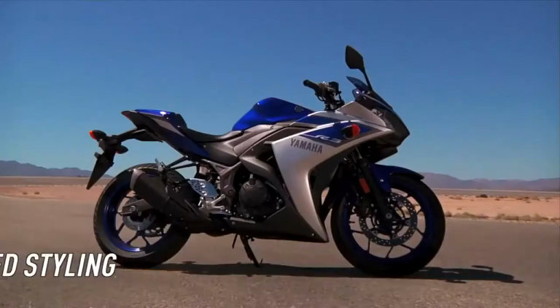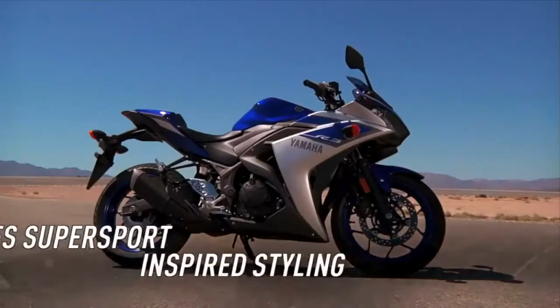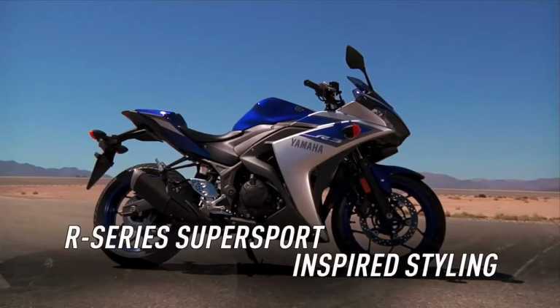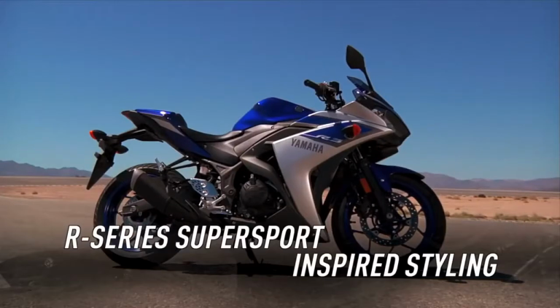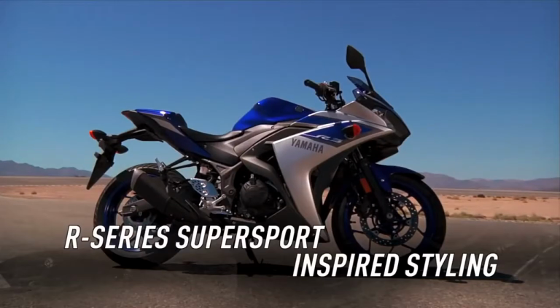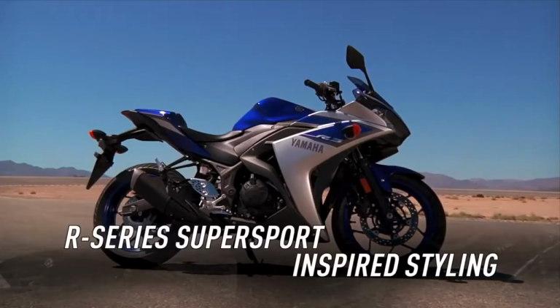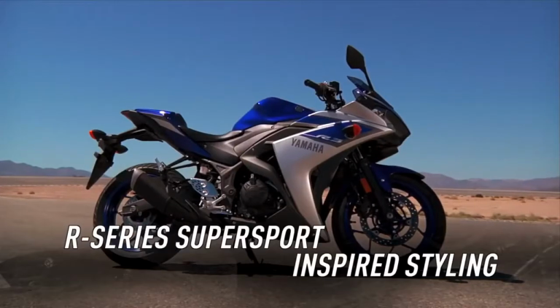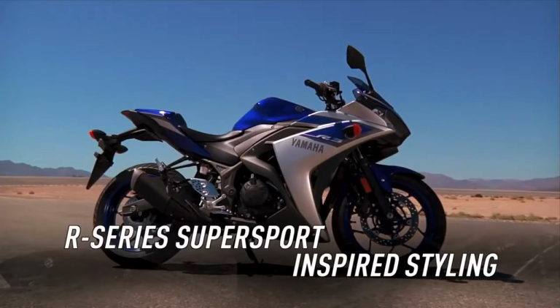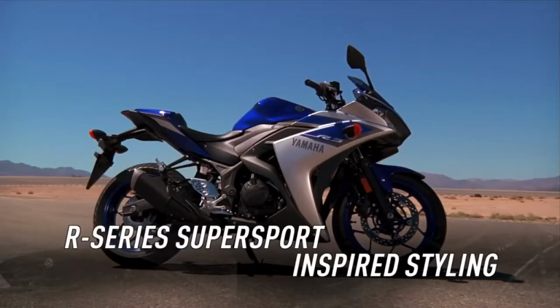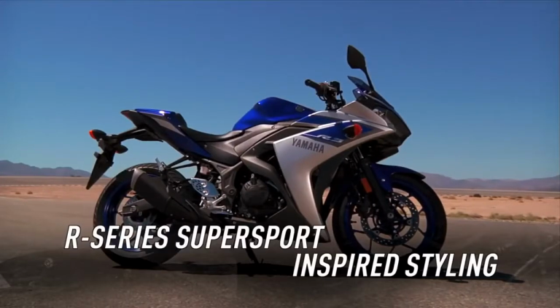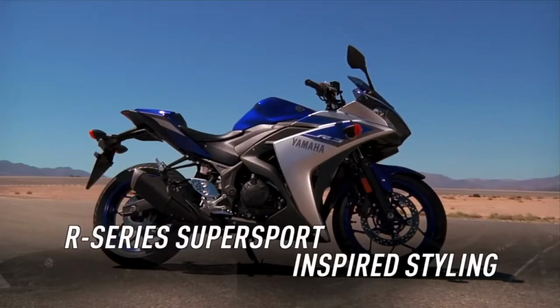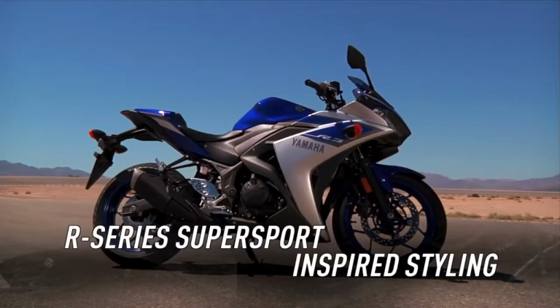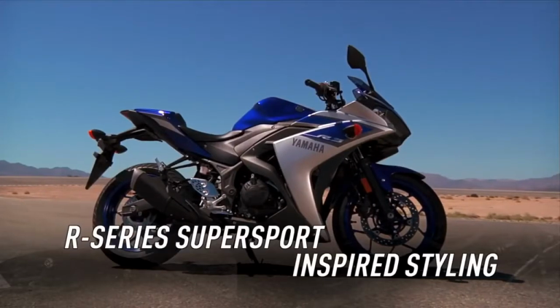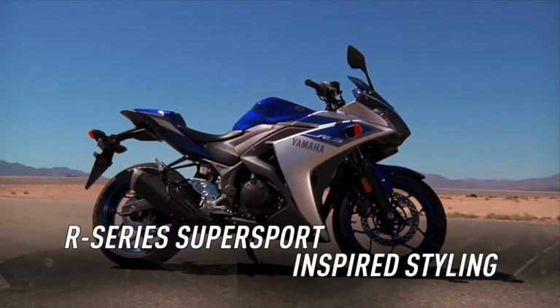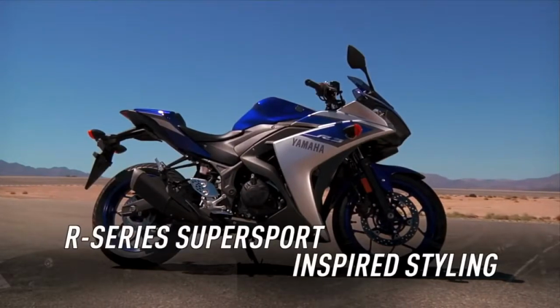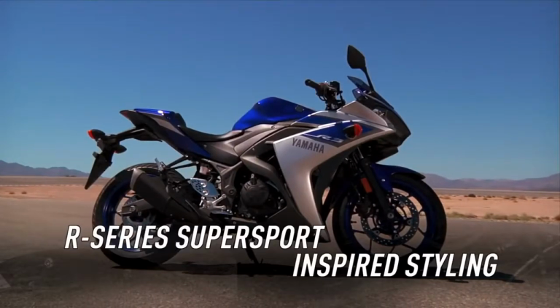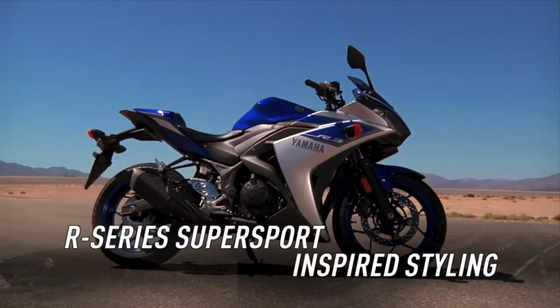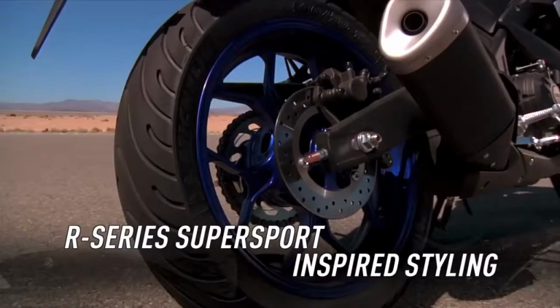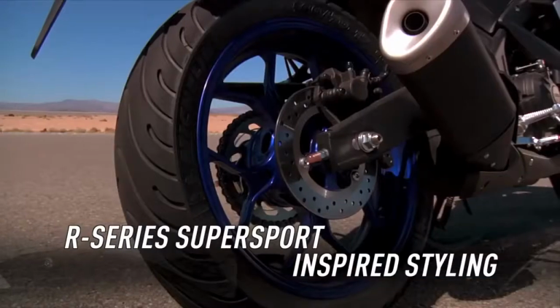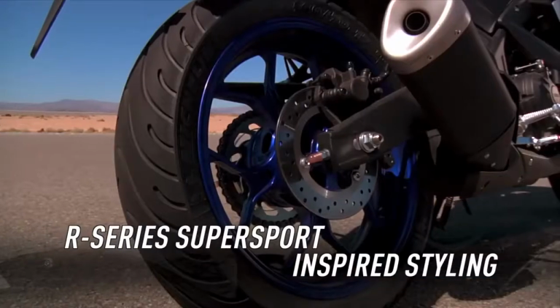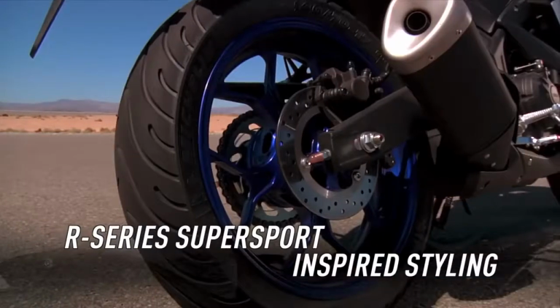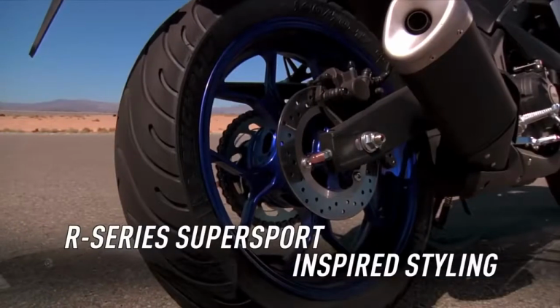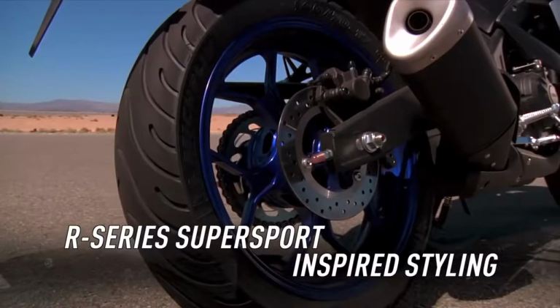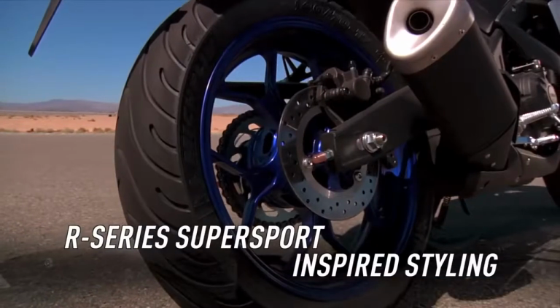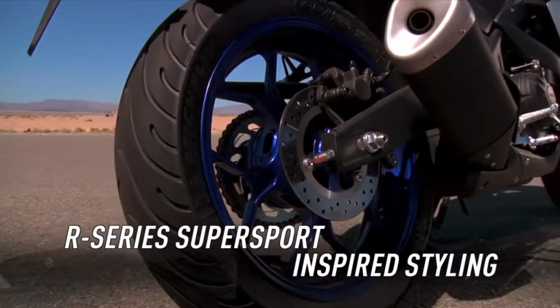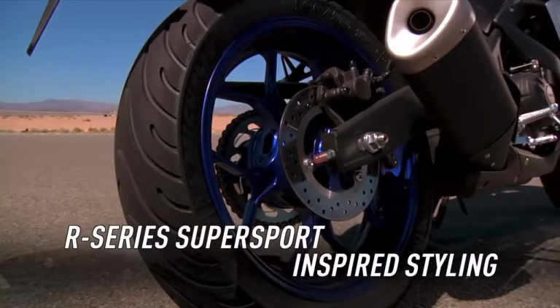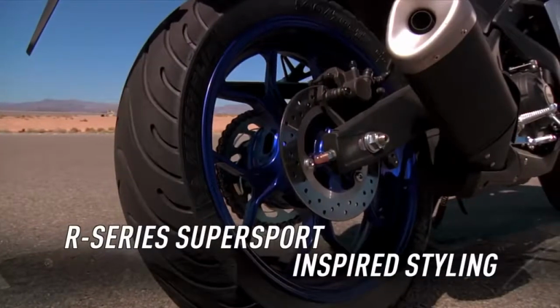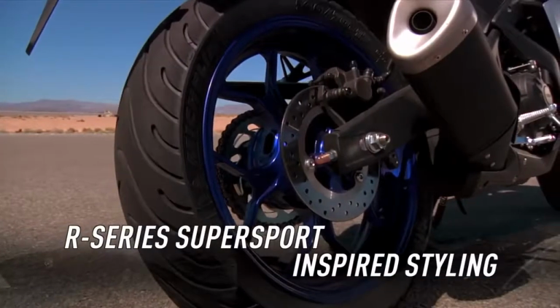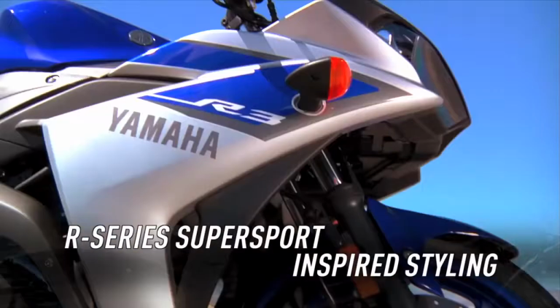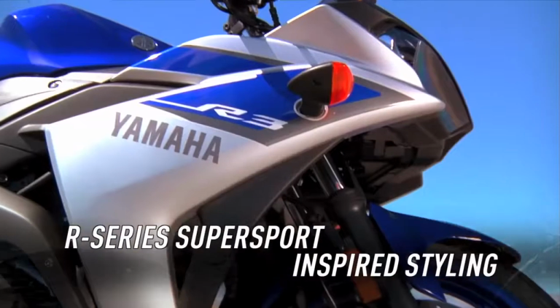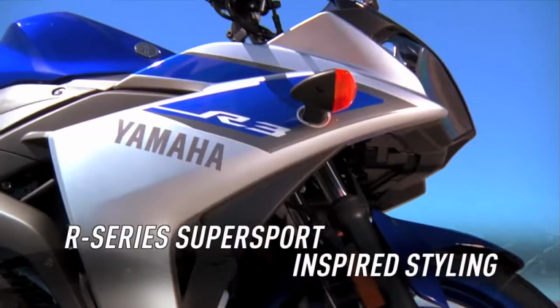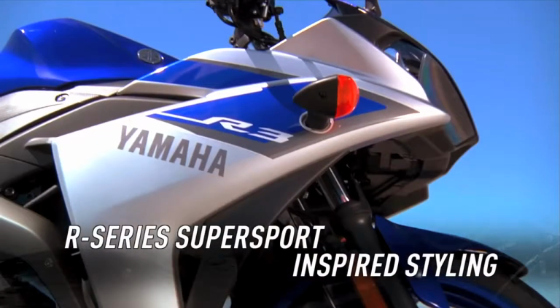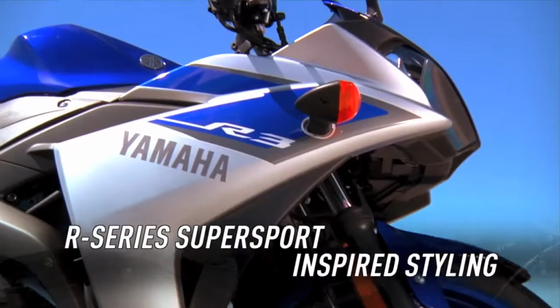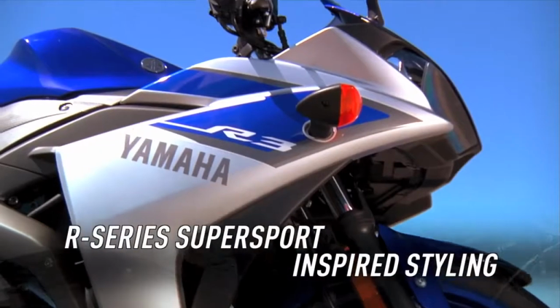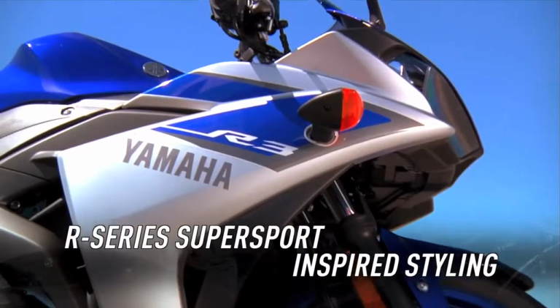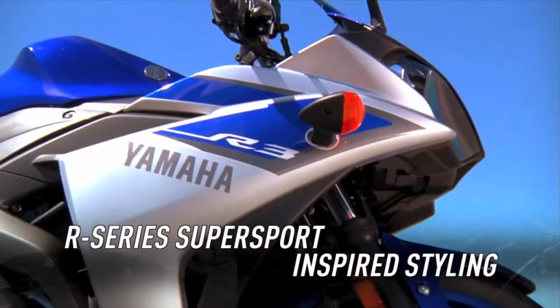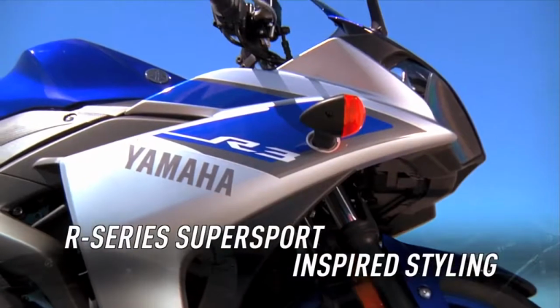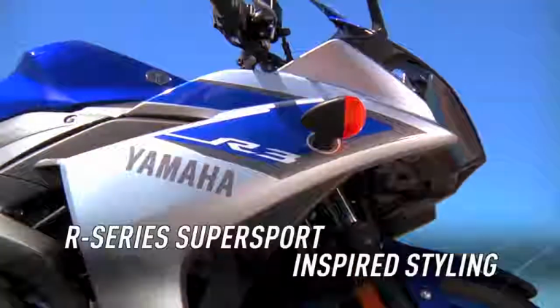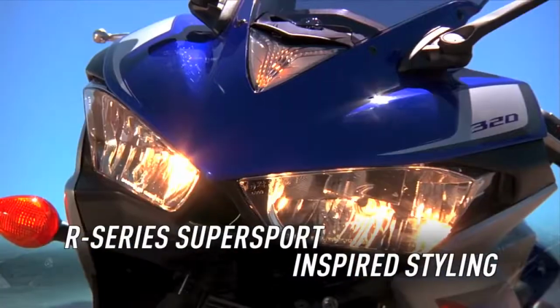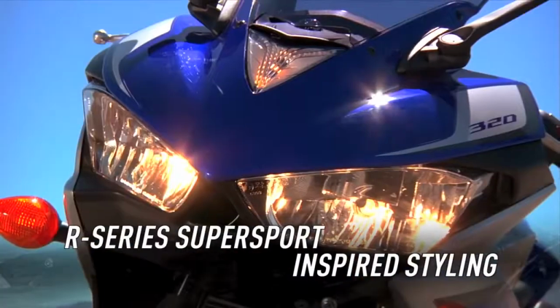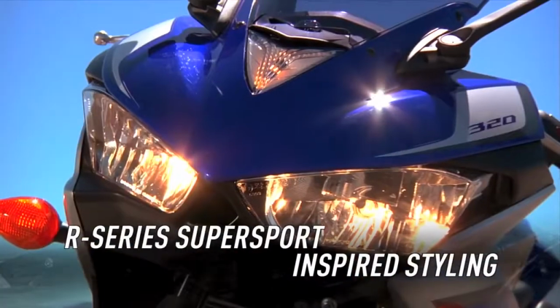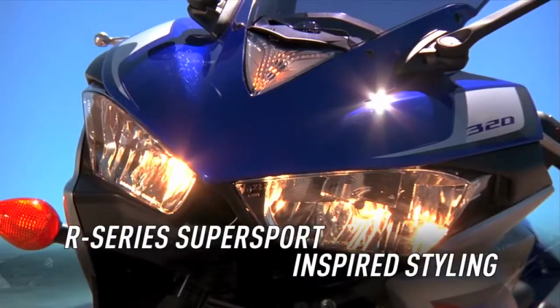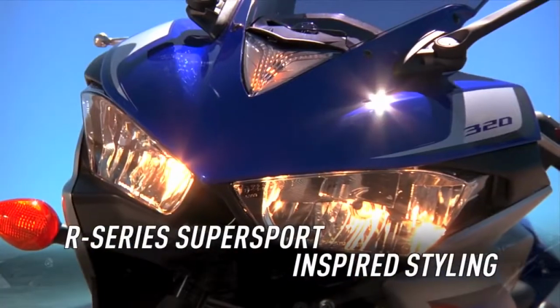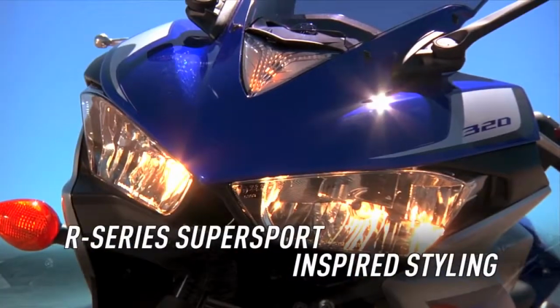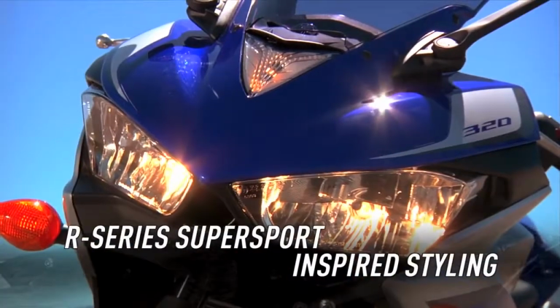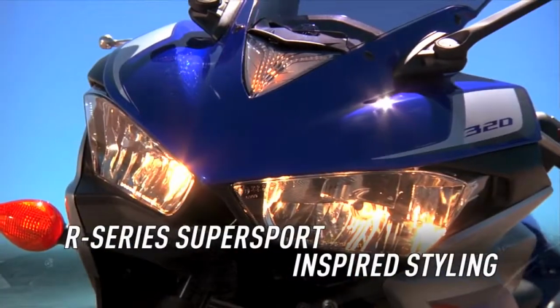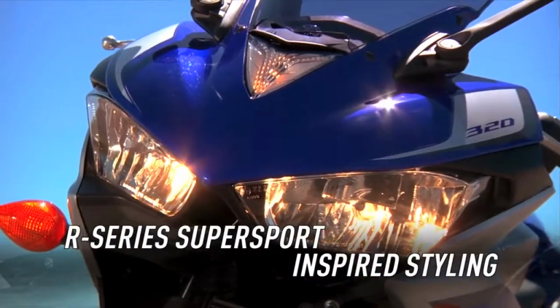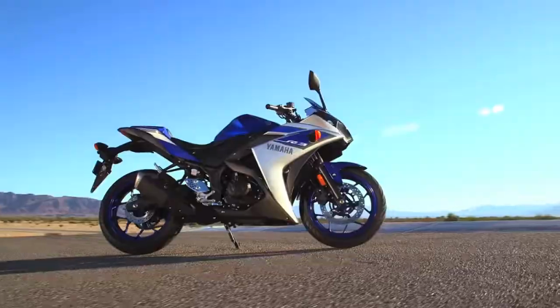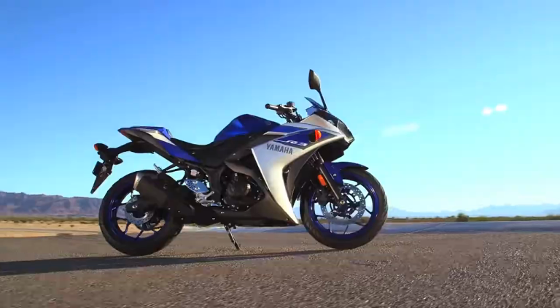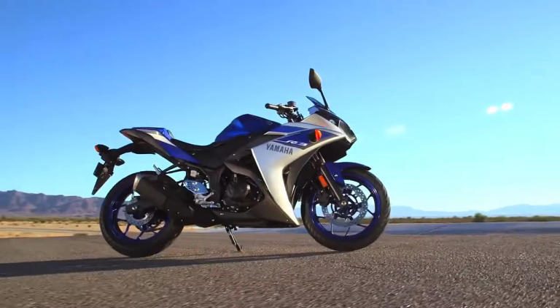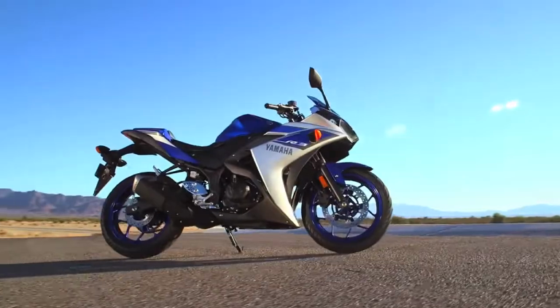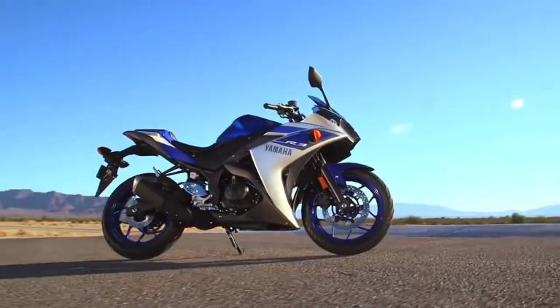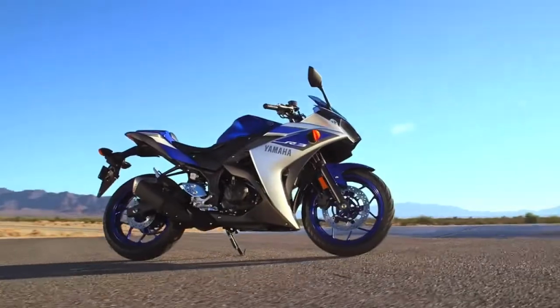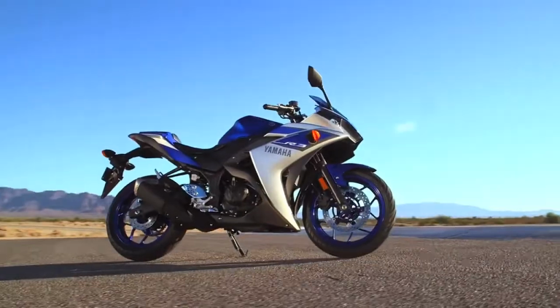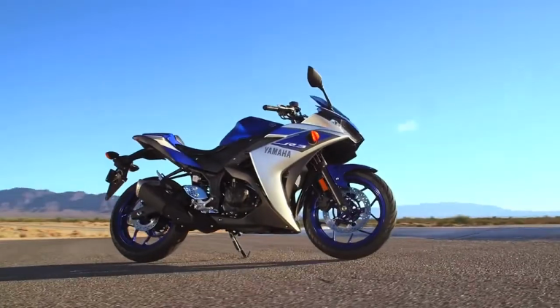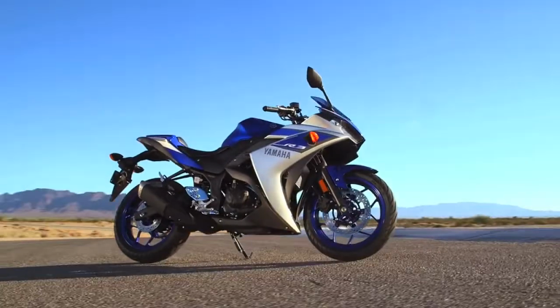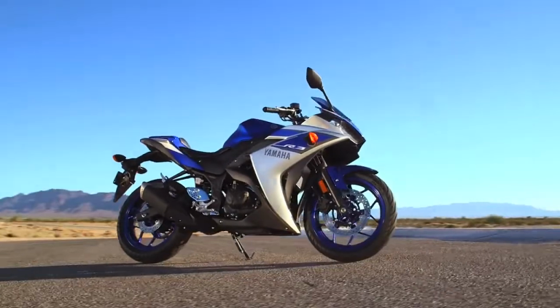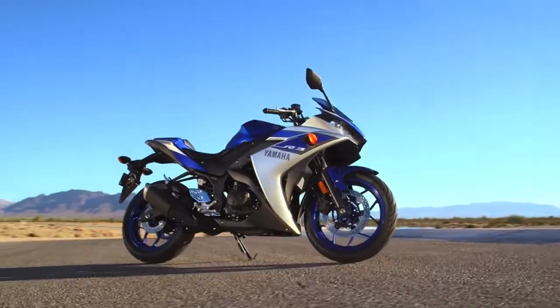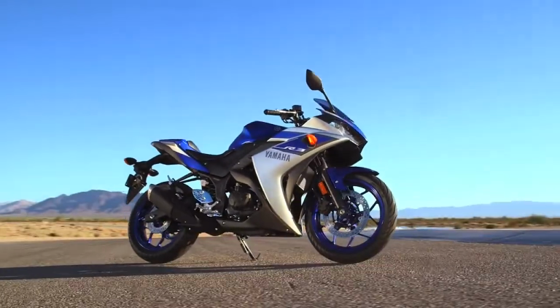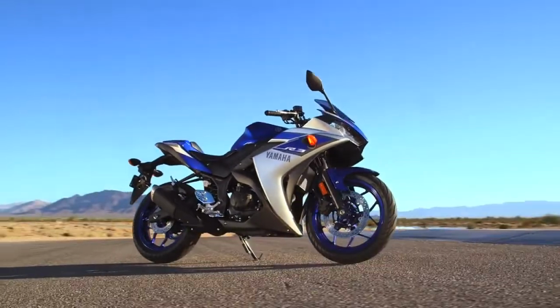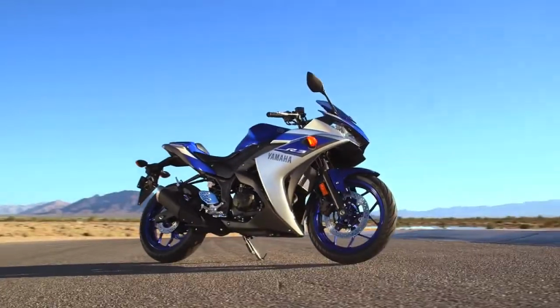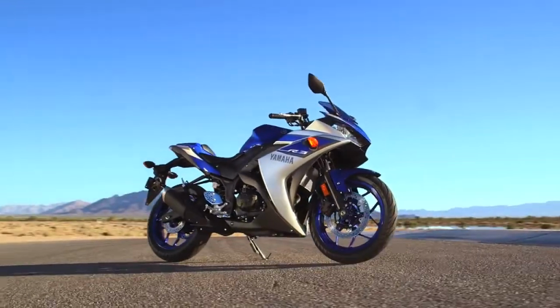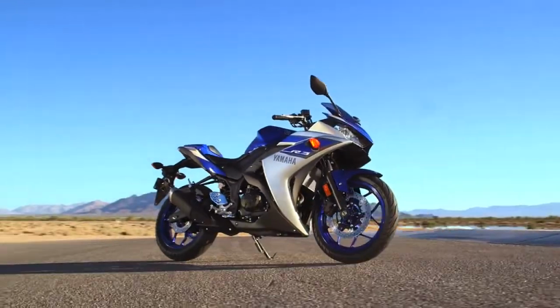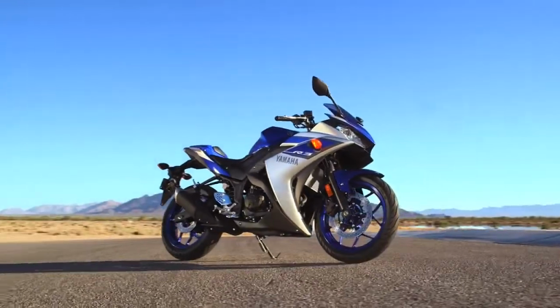Plus, it looks like an R-class bike — ten-spoke wheels, the cool cowling, twin headlamps. It looks like it's going fast just standing still.